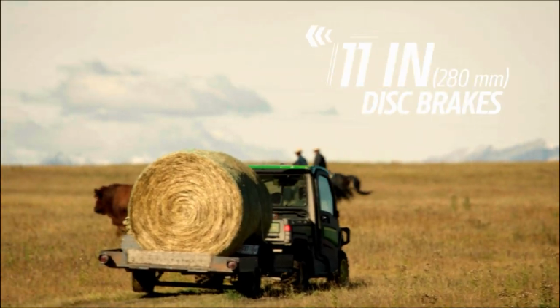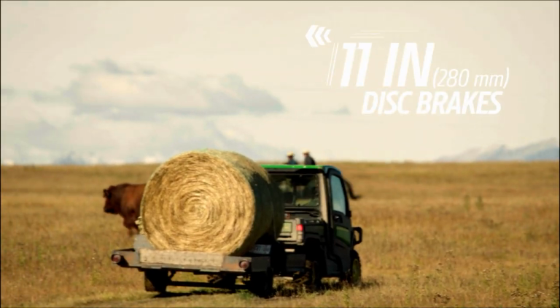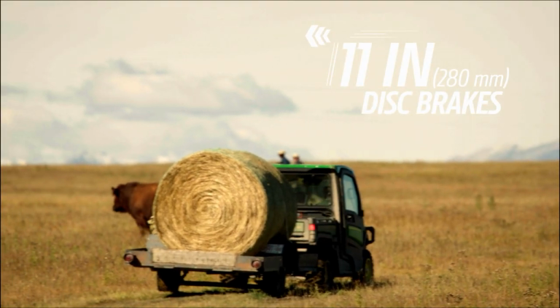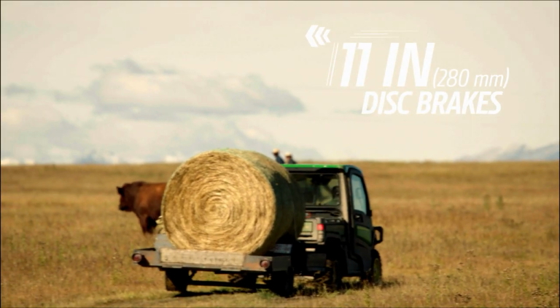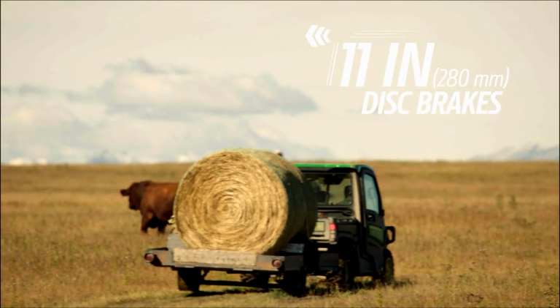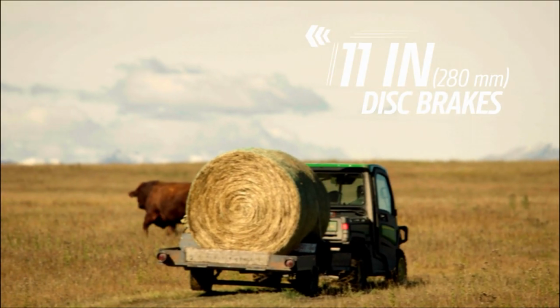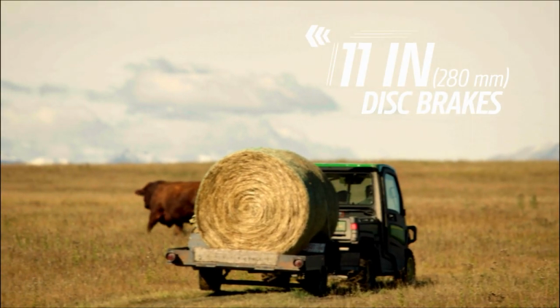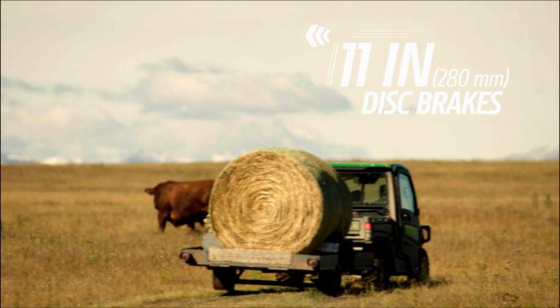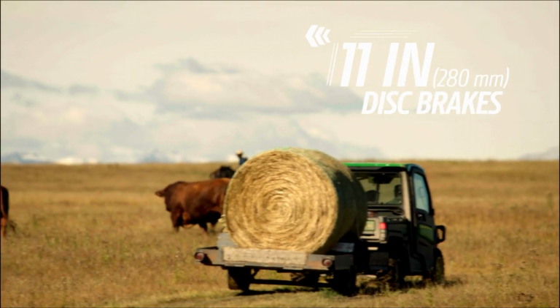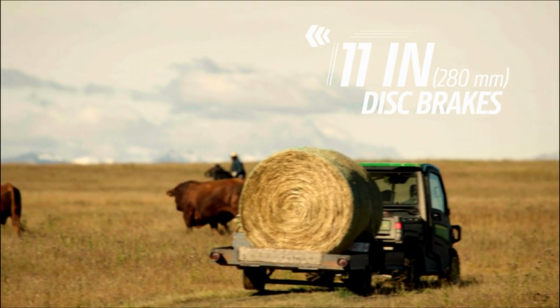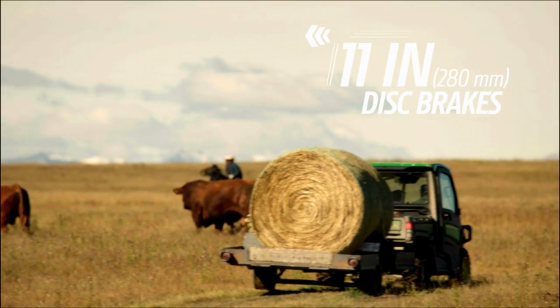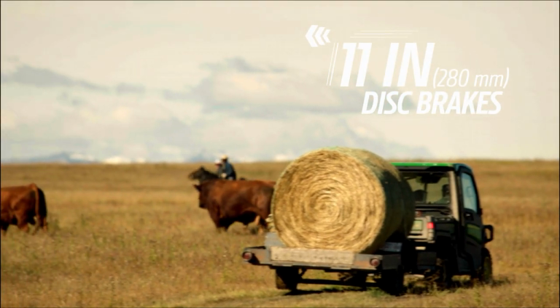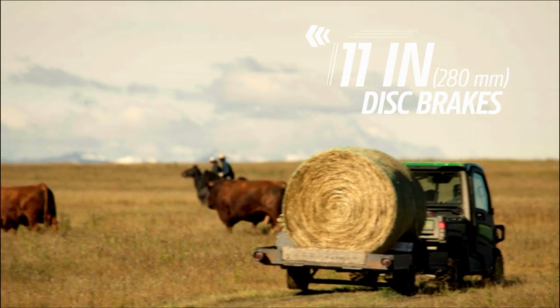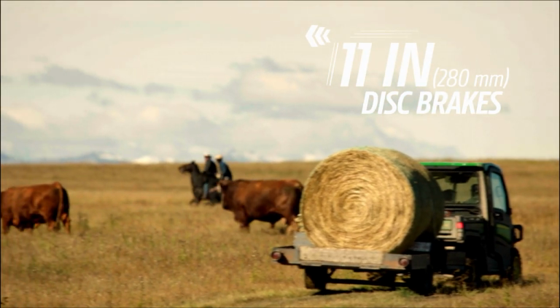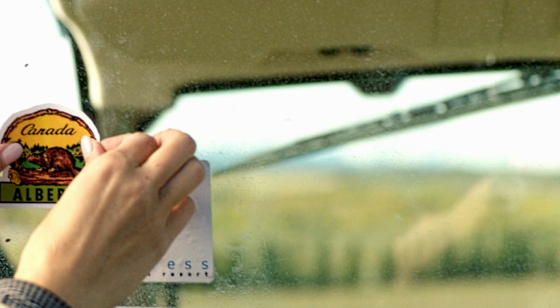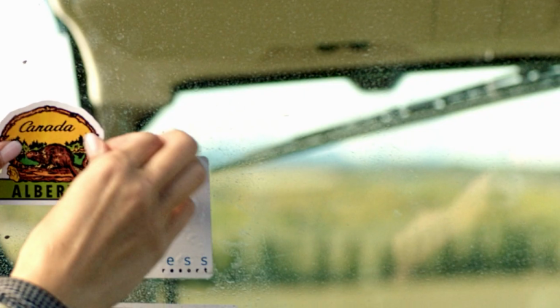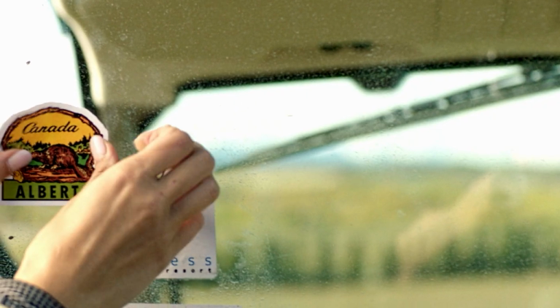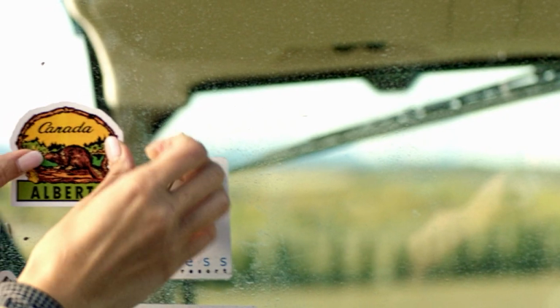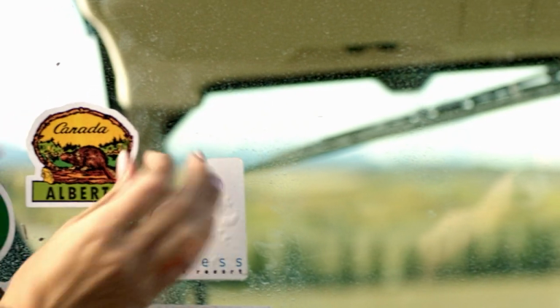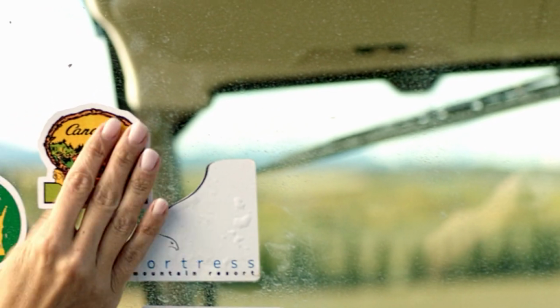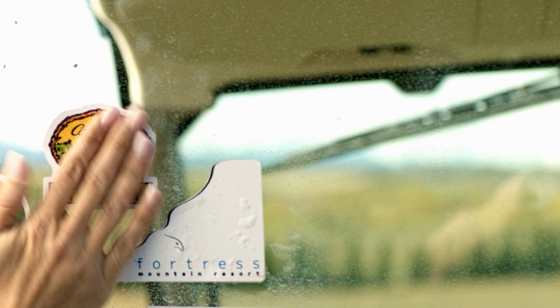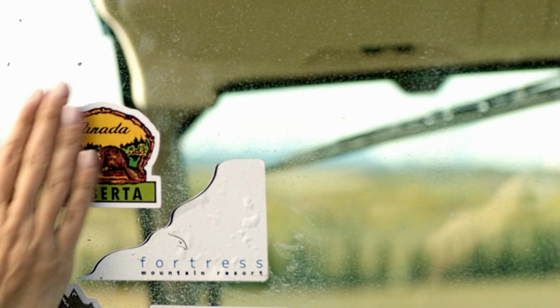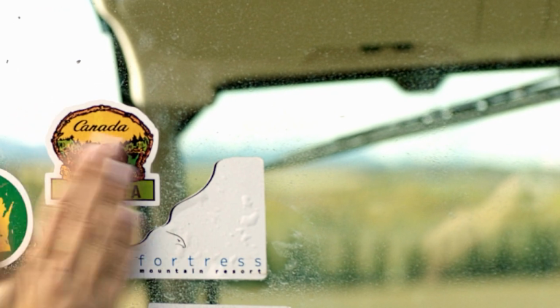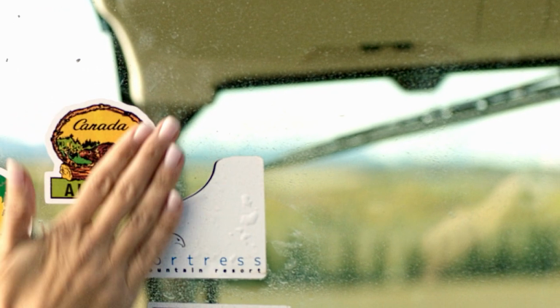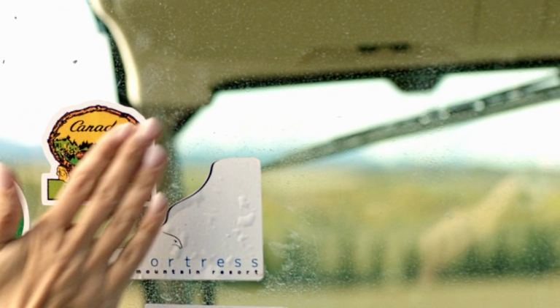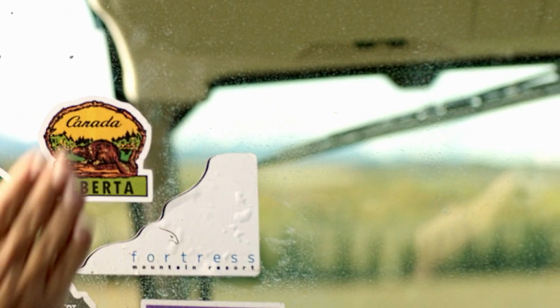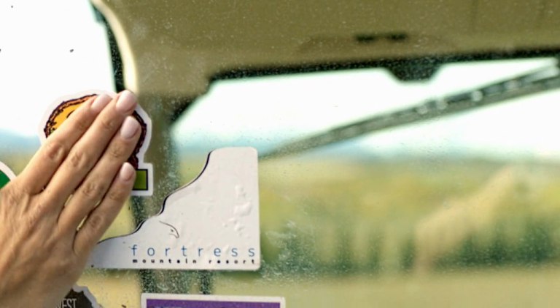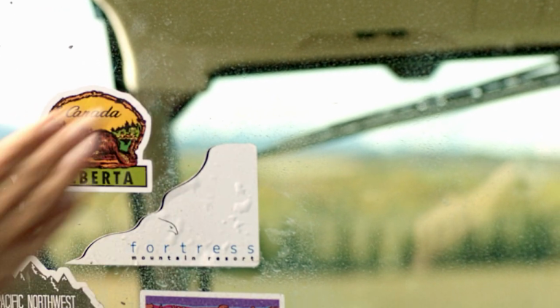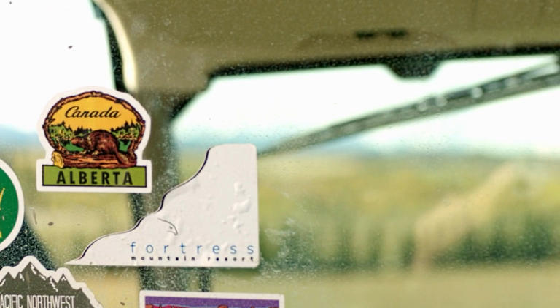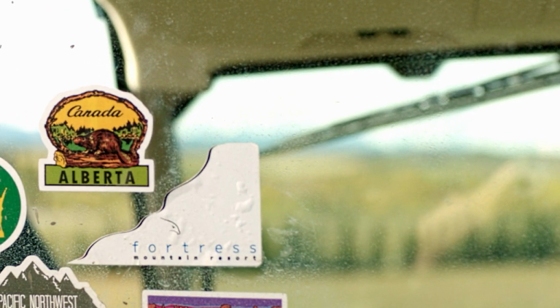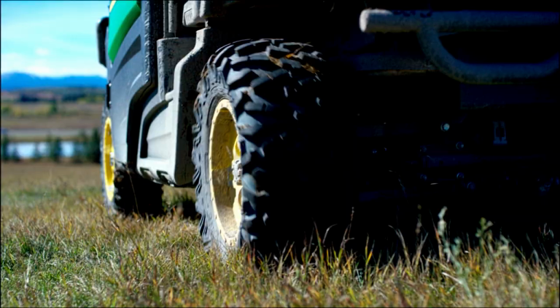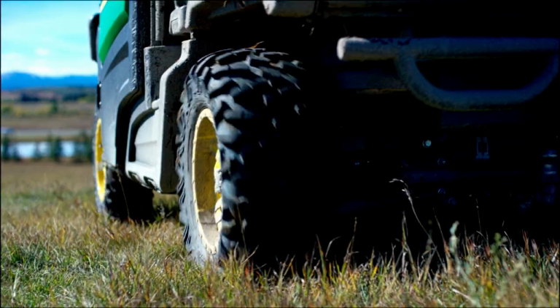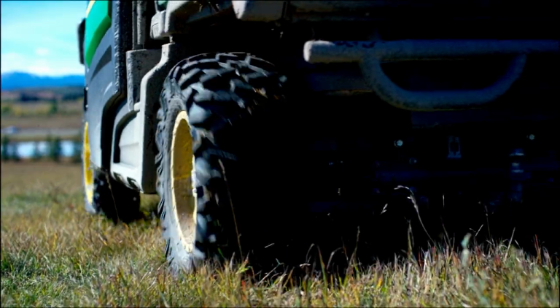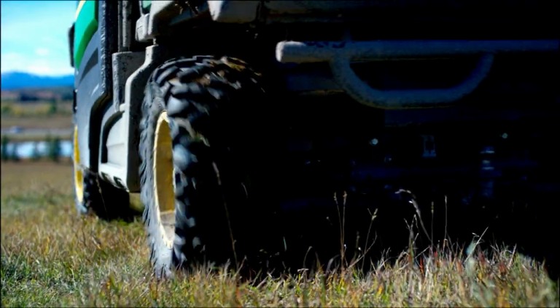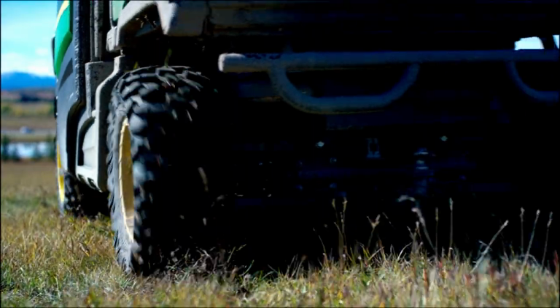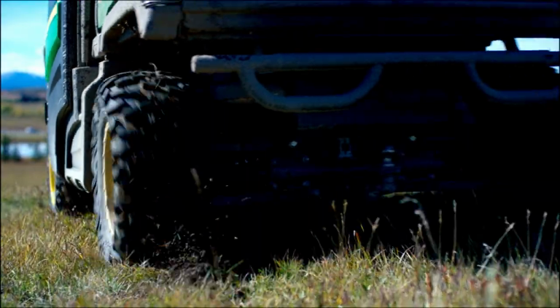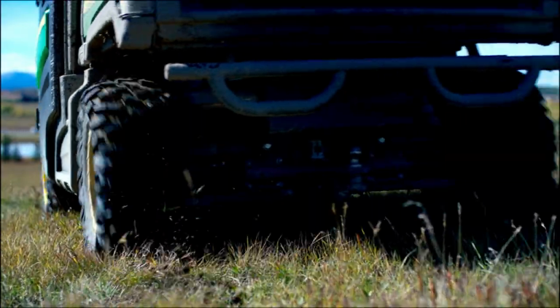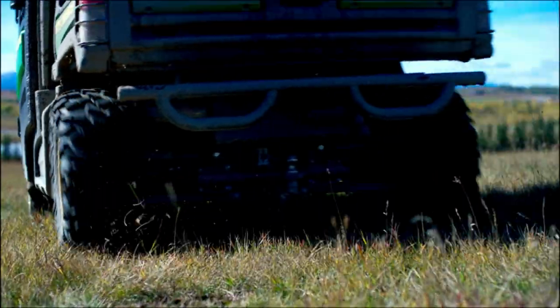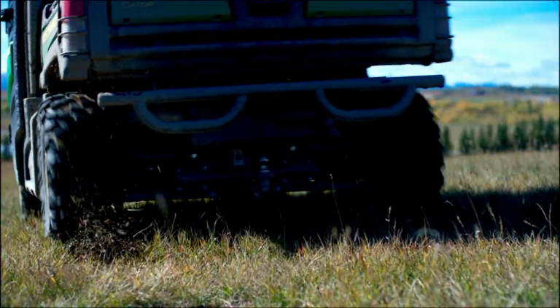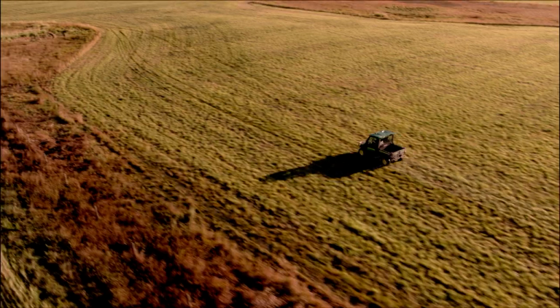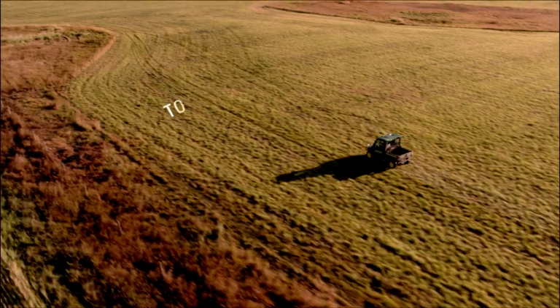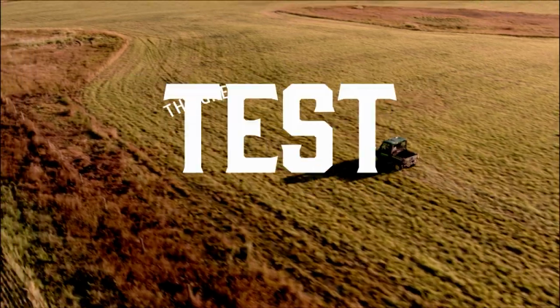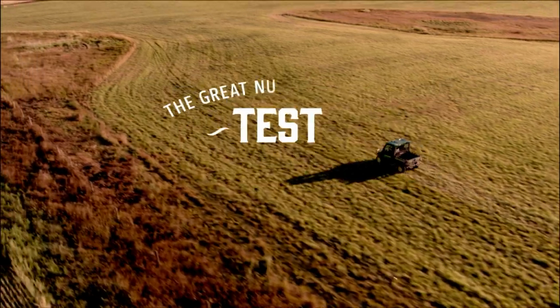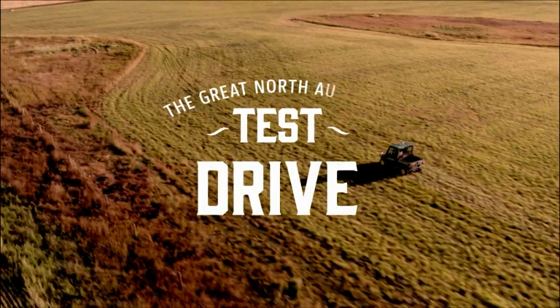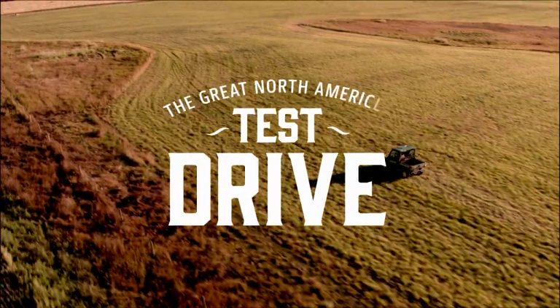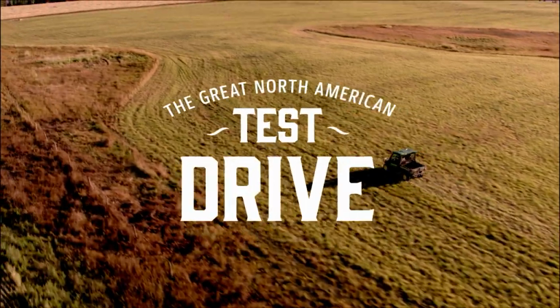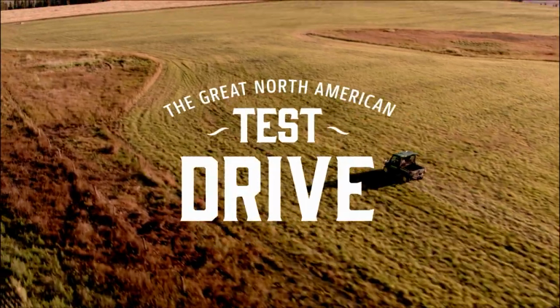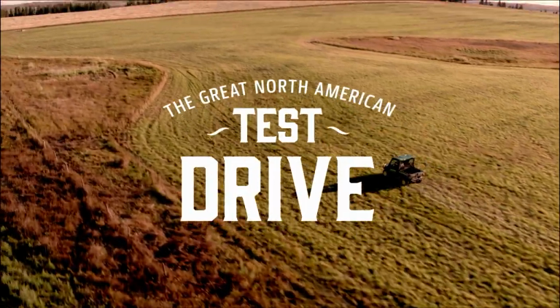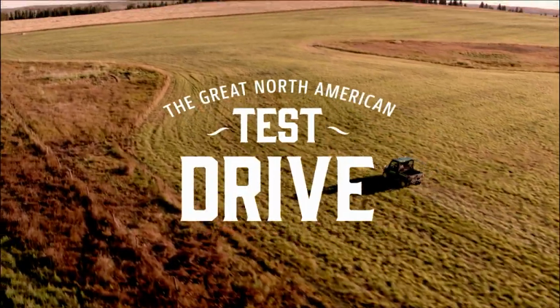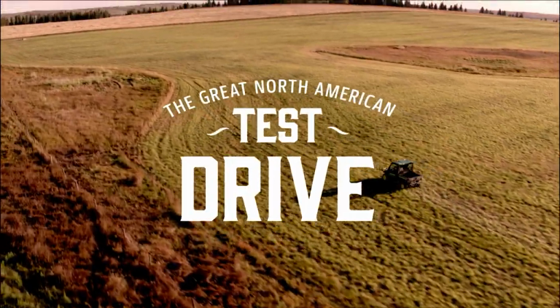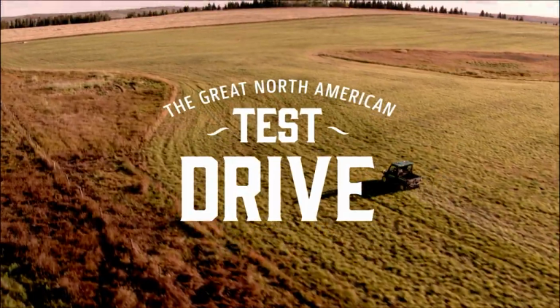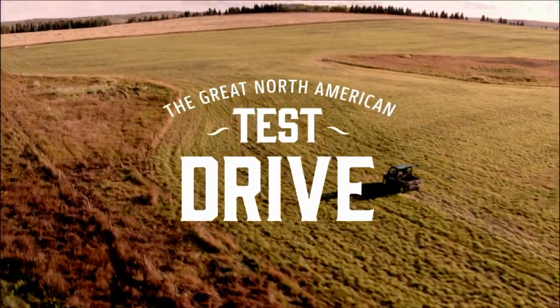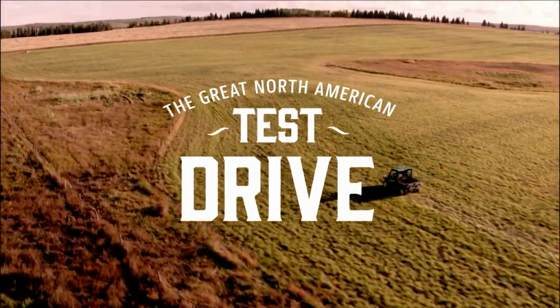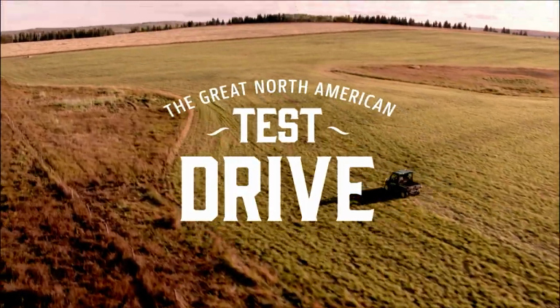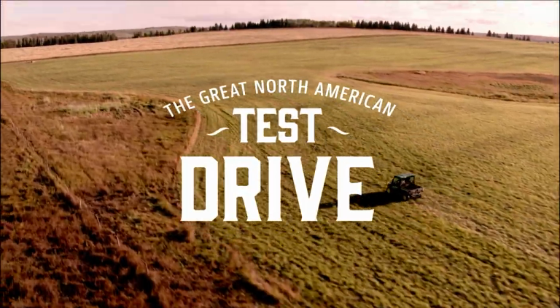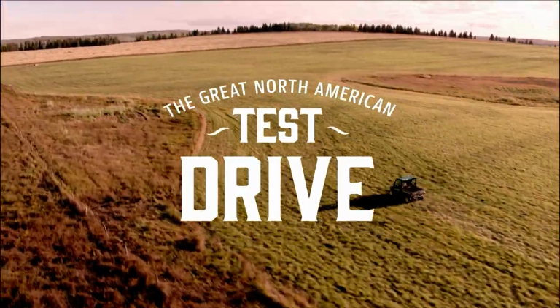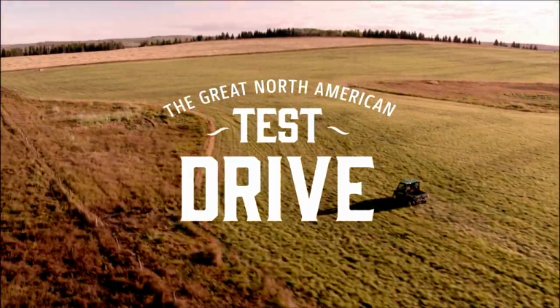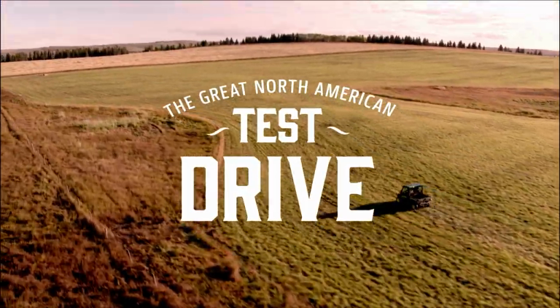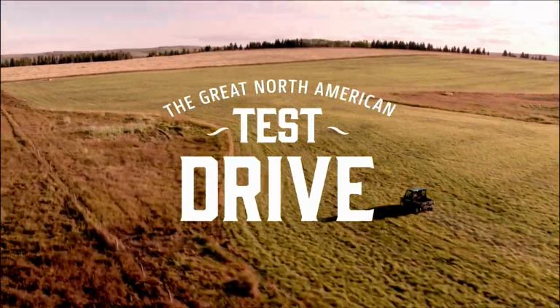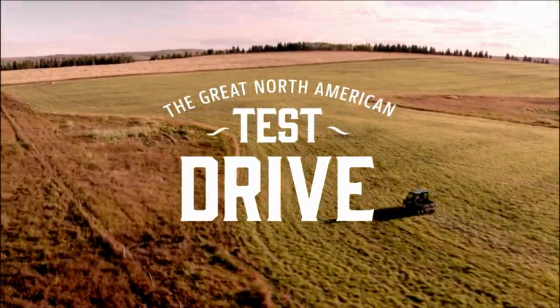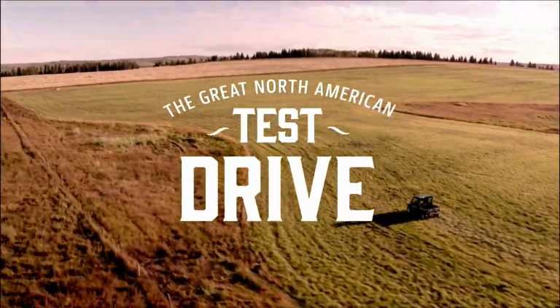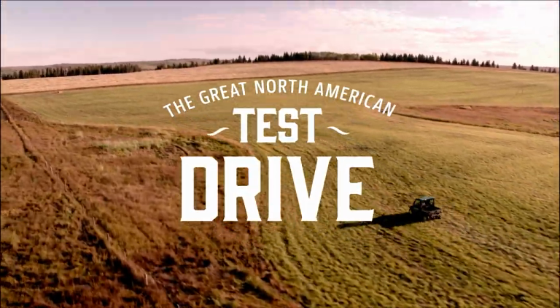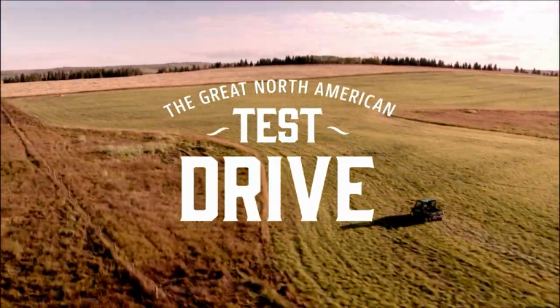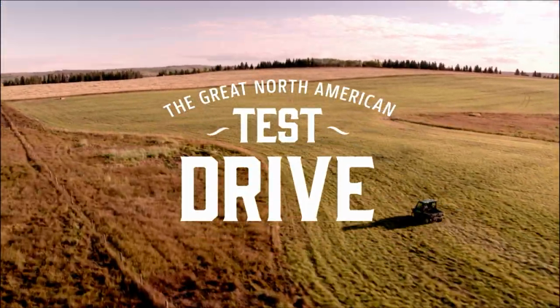It's all in a day's work for the Gator 835R. Join us for the great North American test drive.